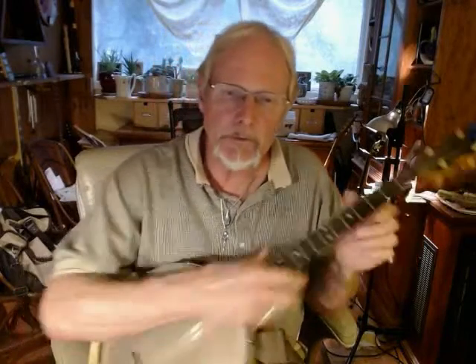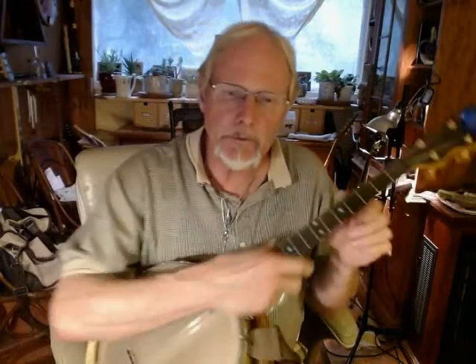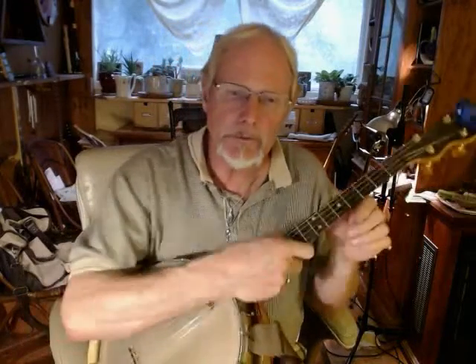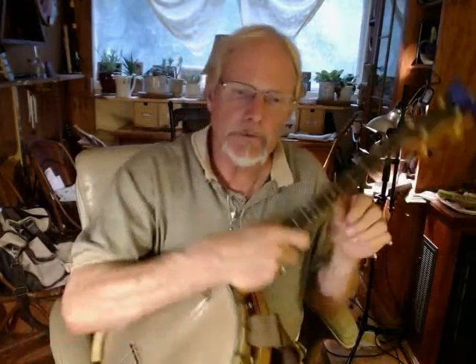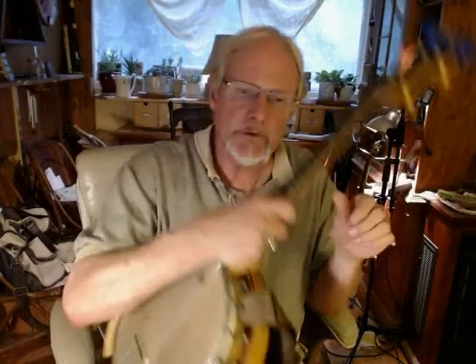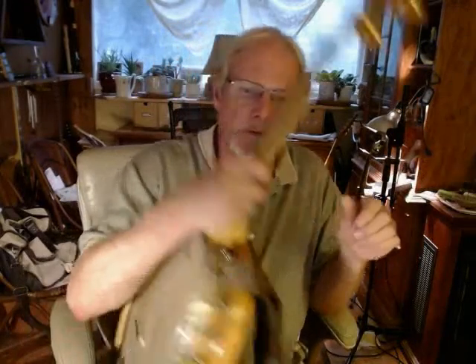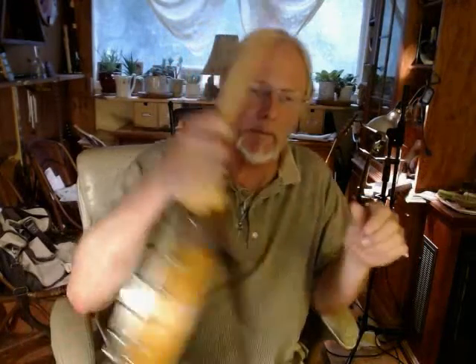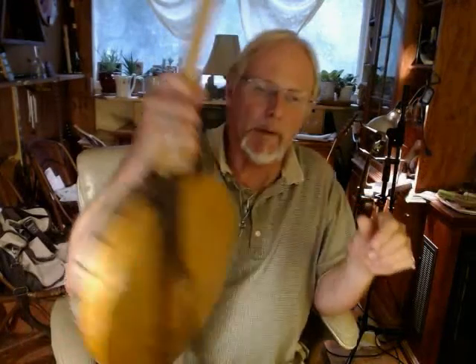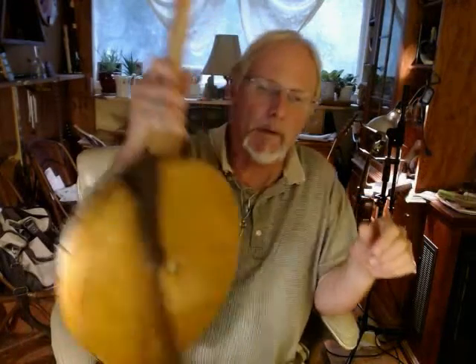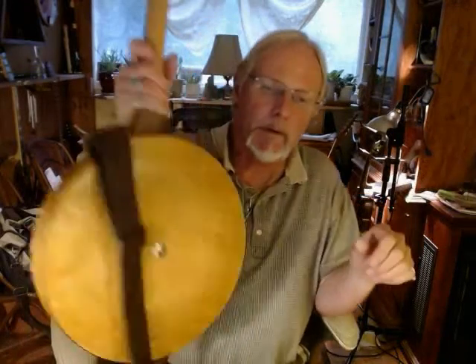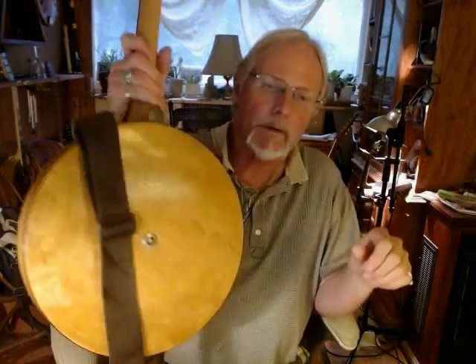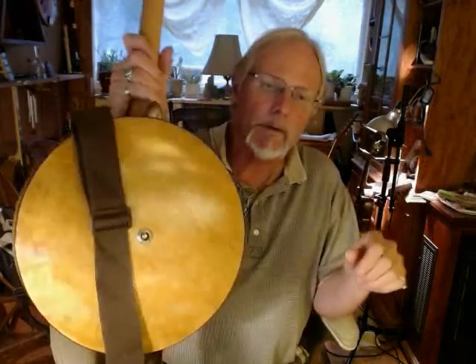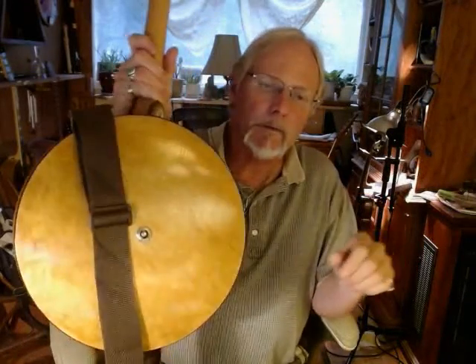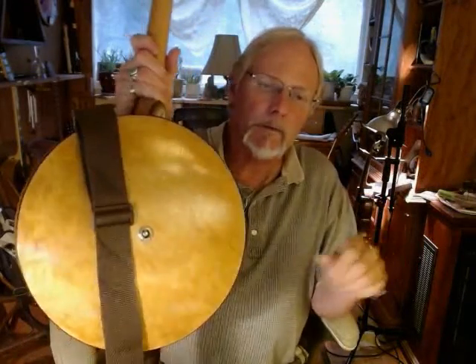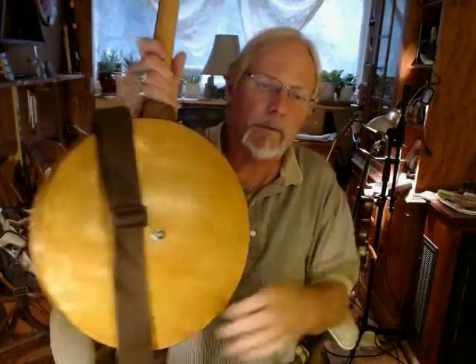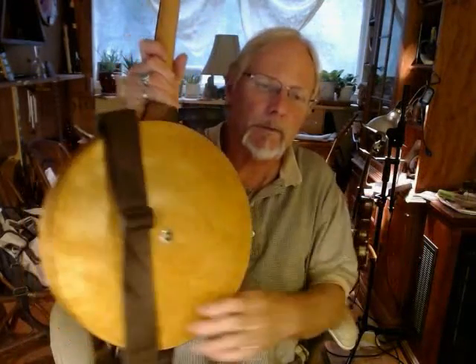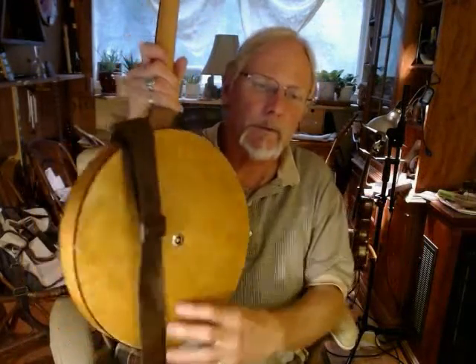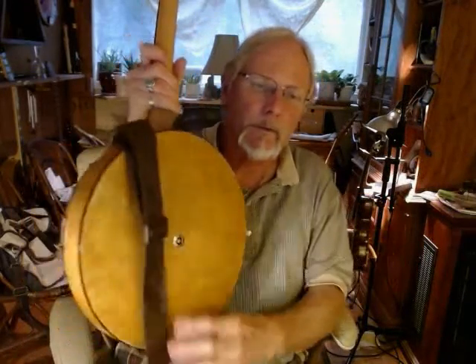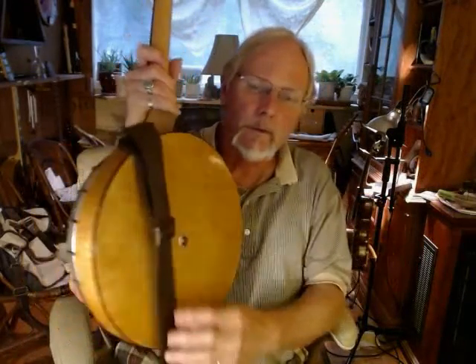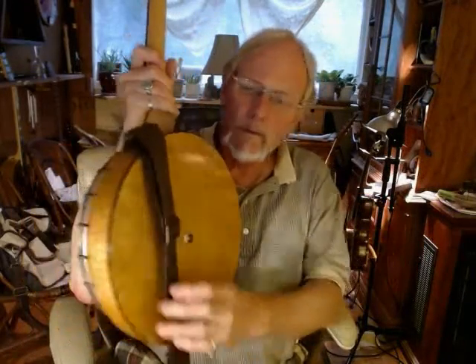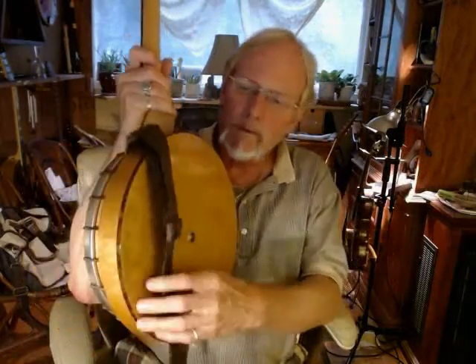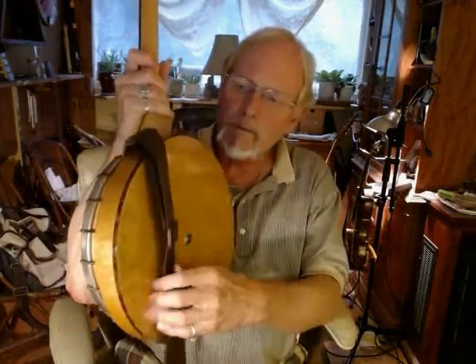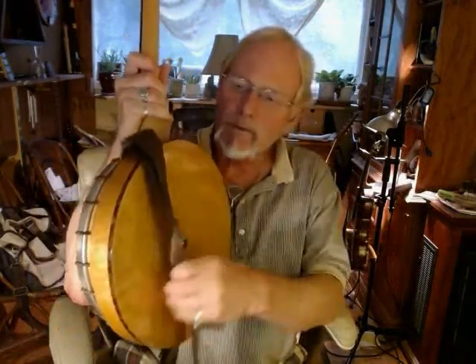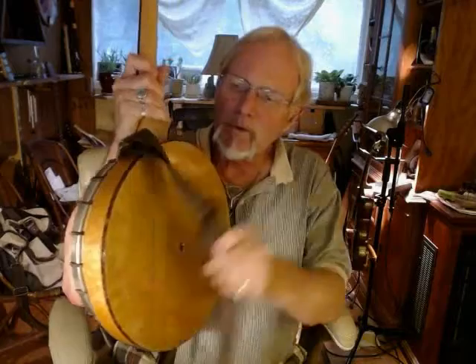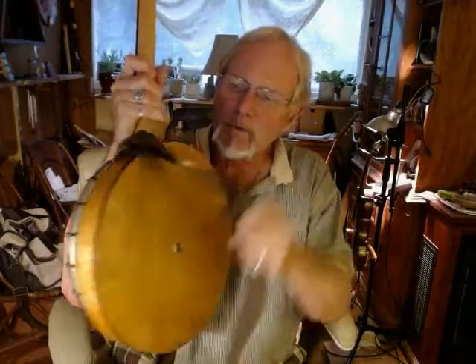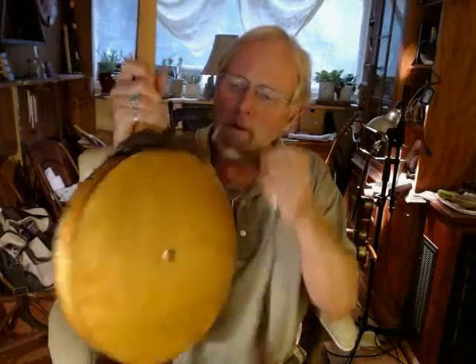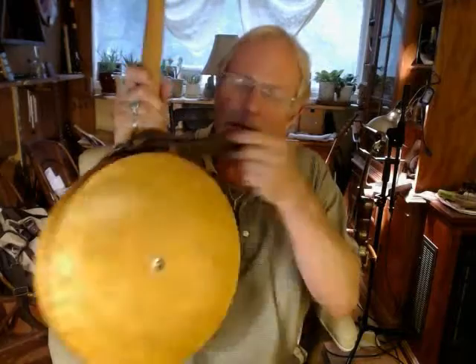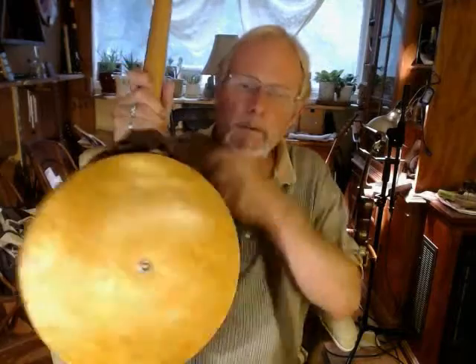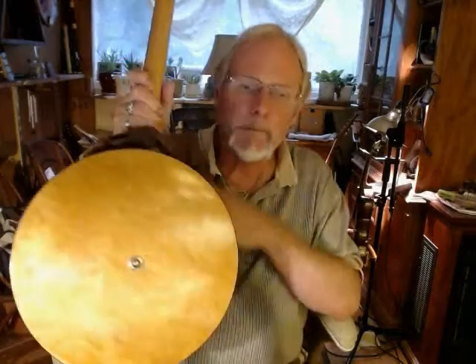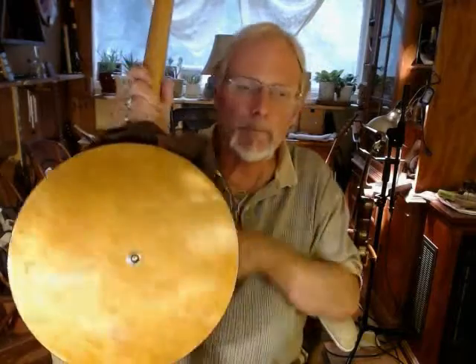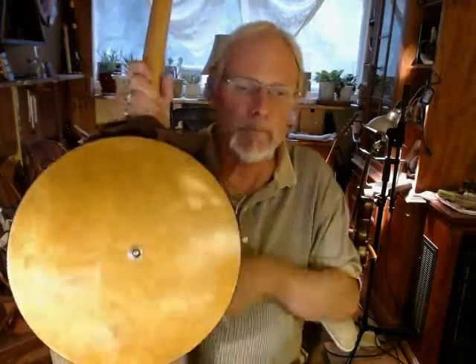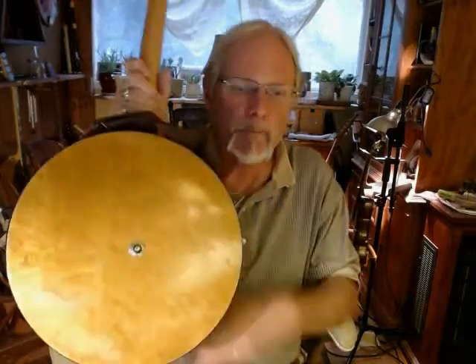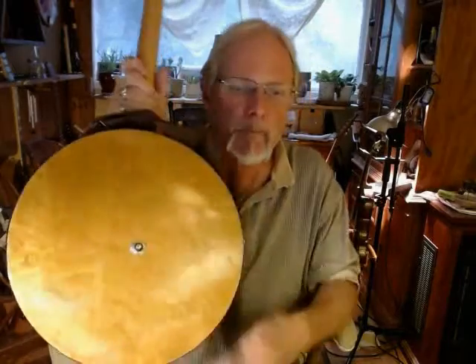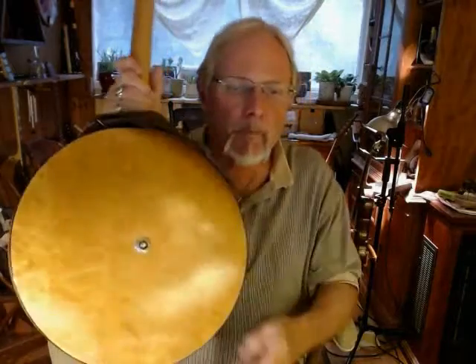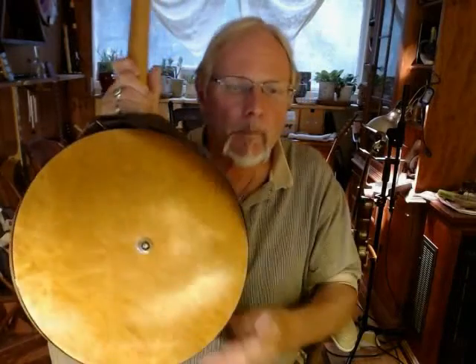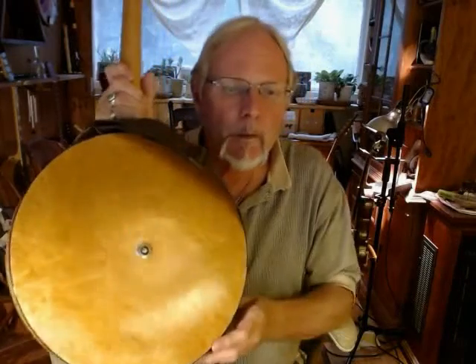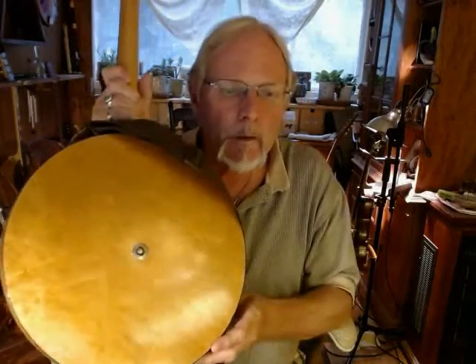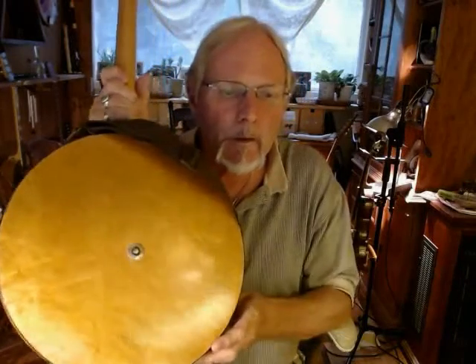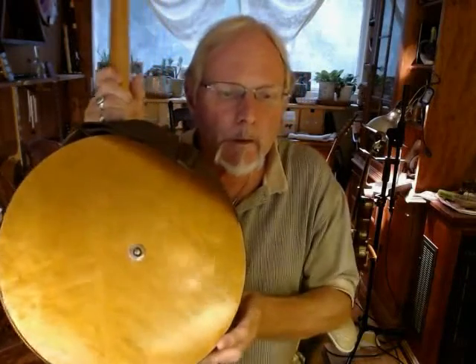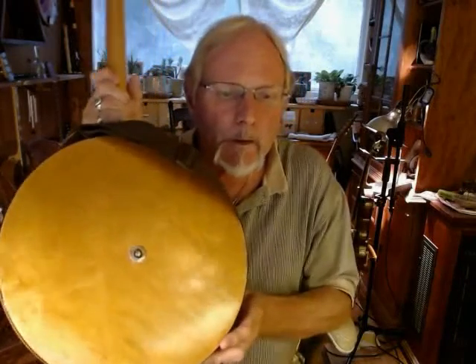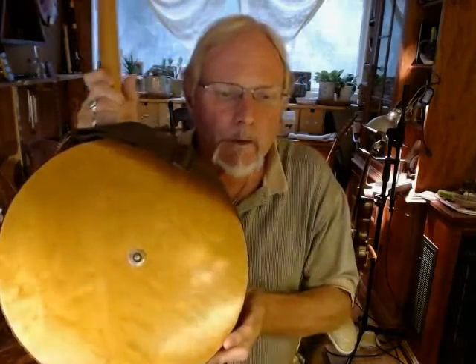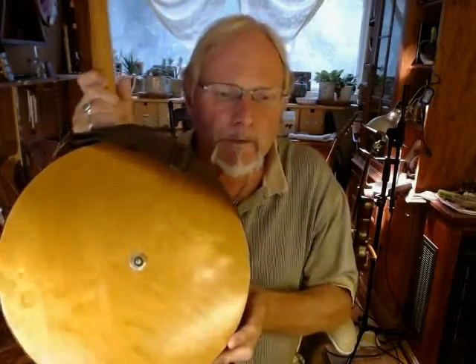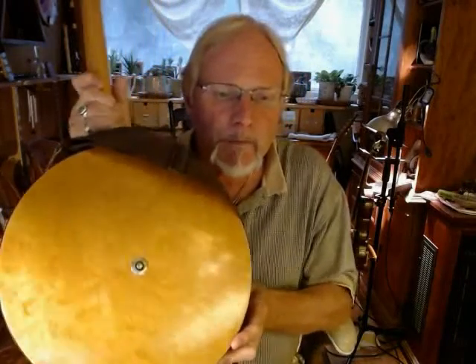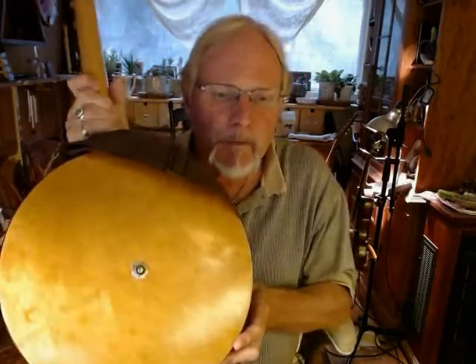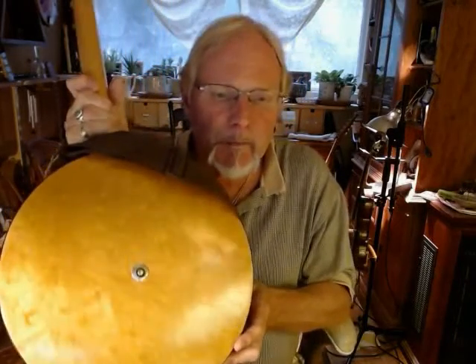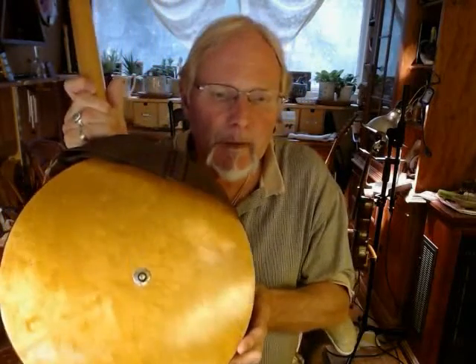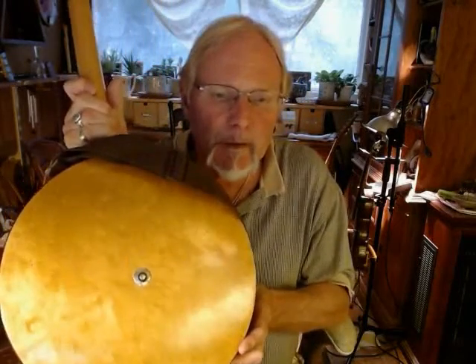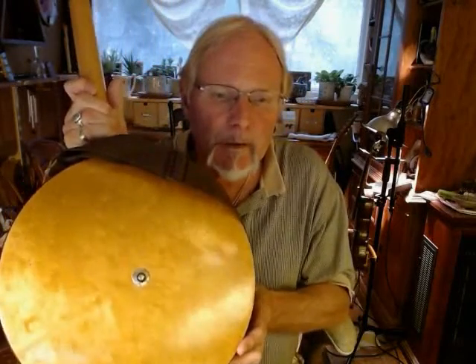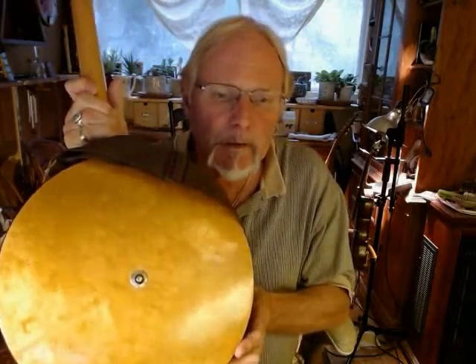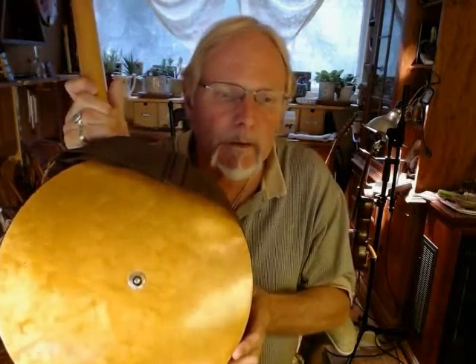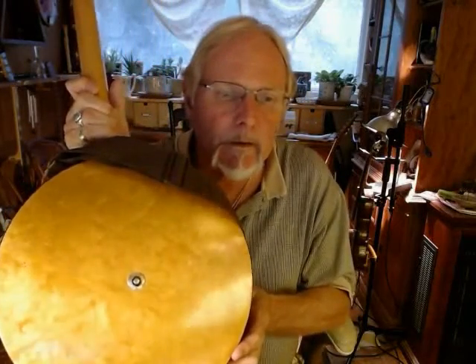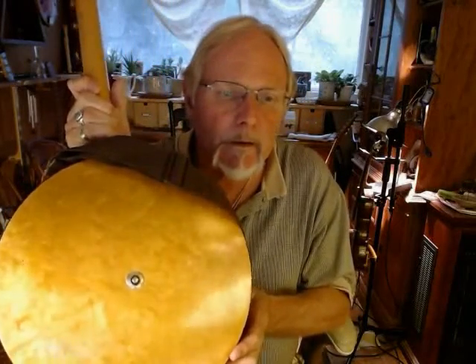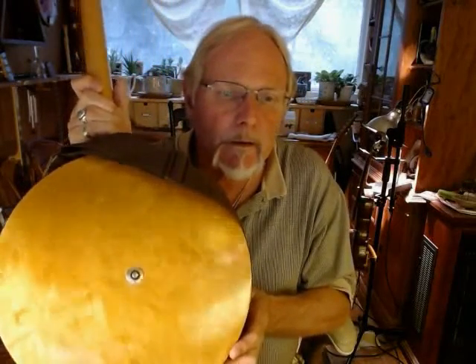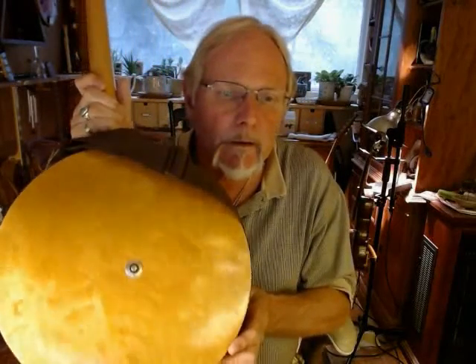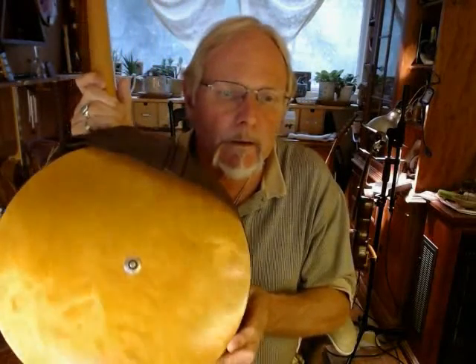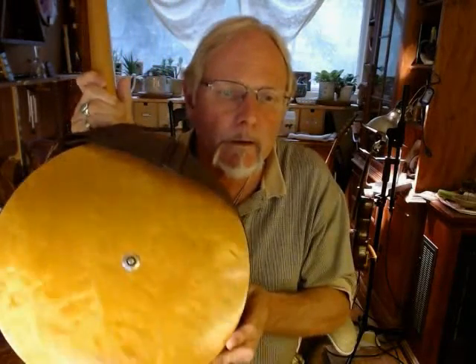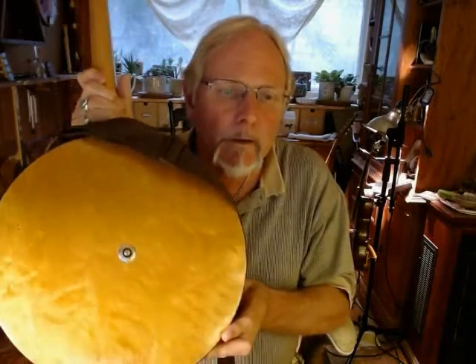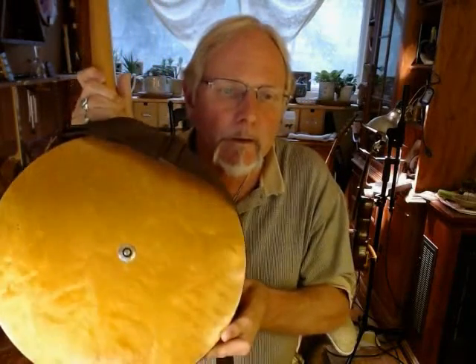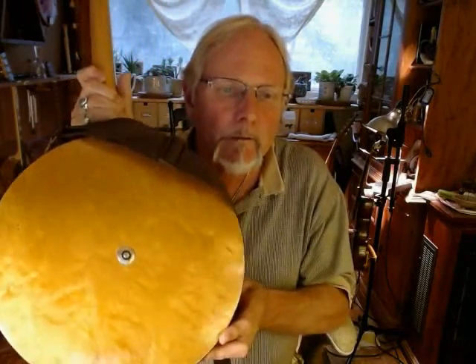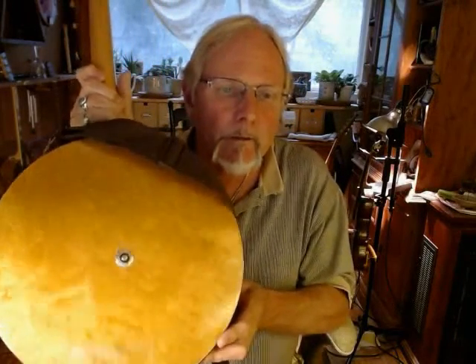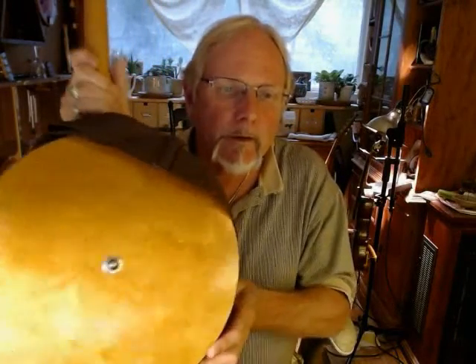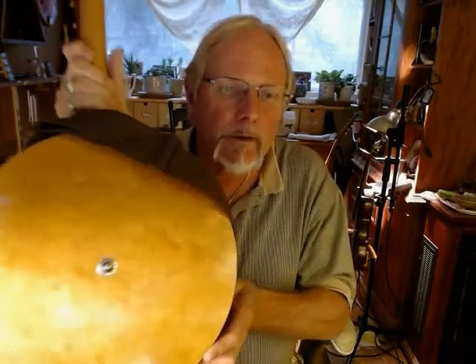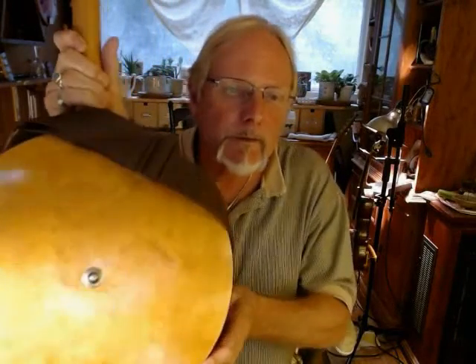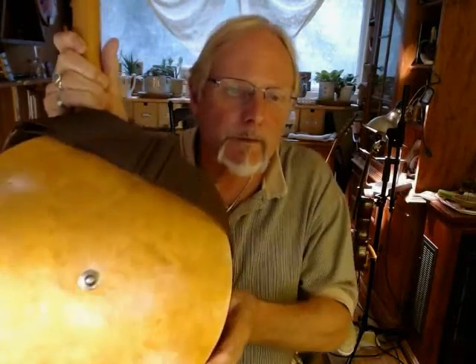I'm going to show you the back here. That's a bird's eye maple — that's a pretty back. Very nice.